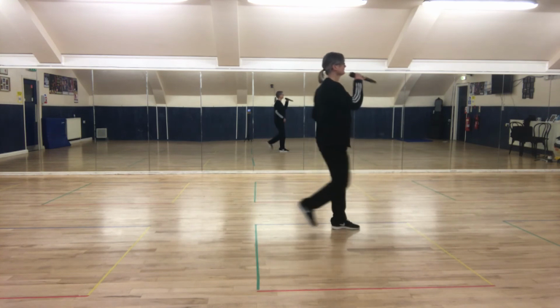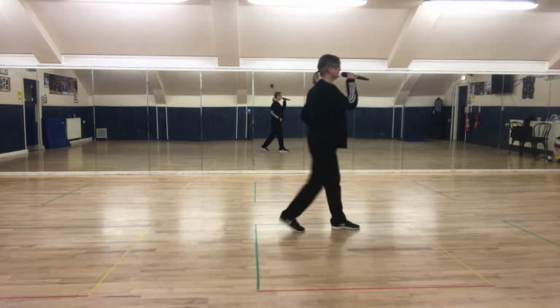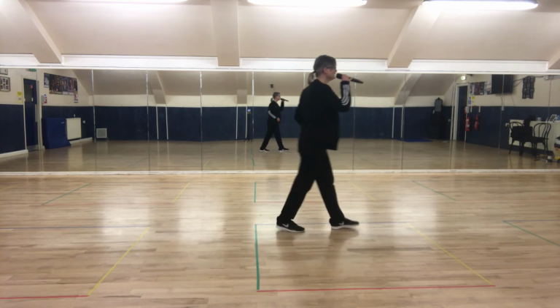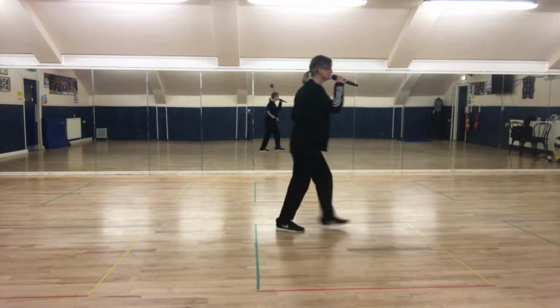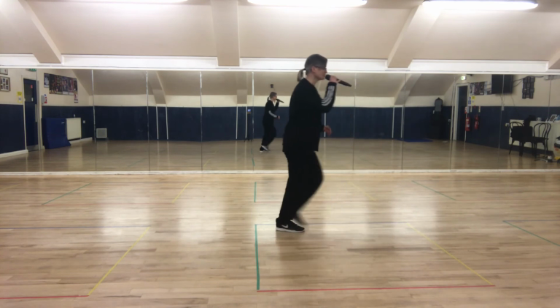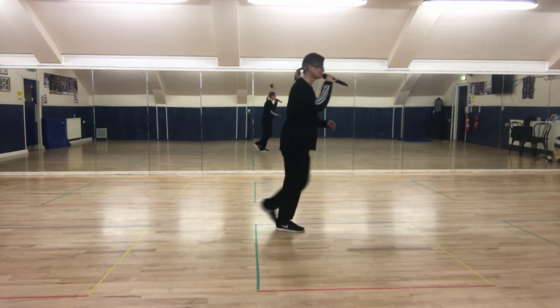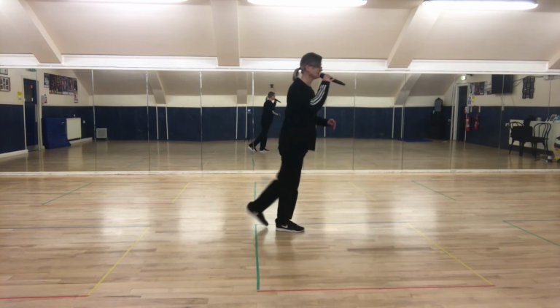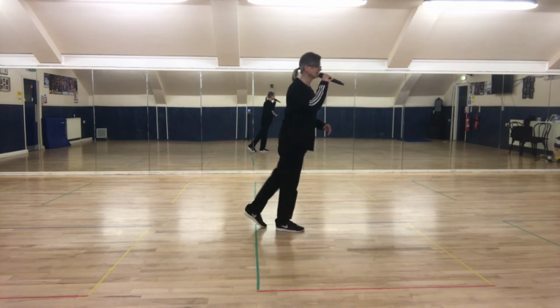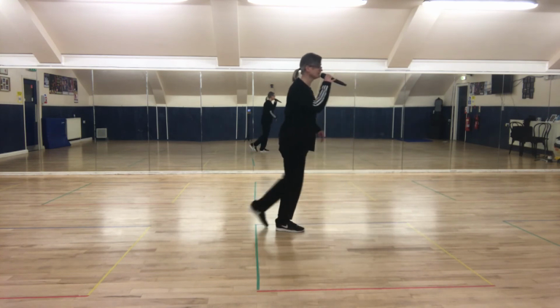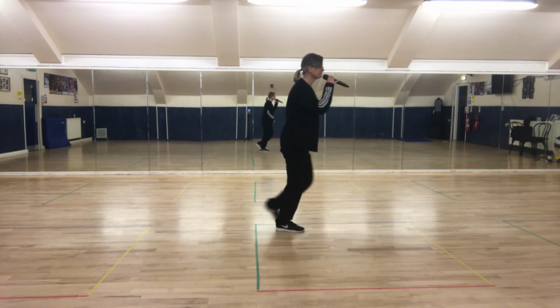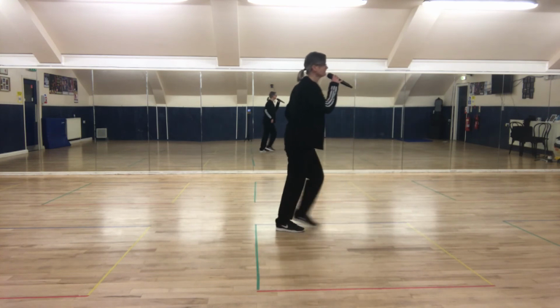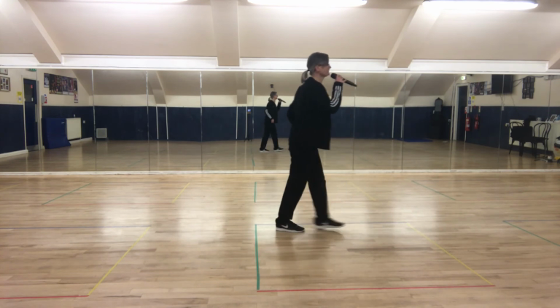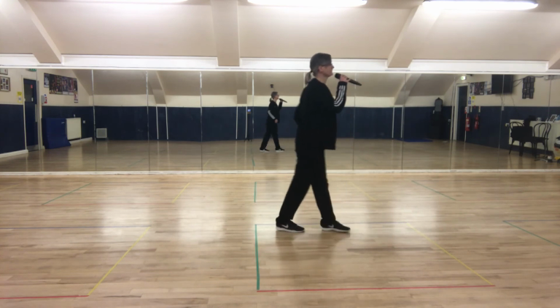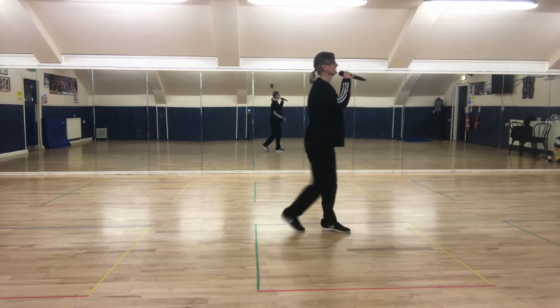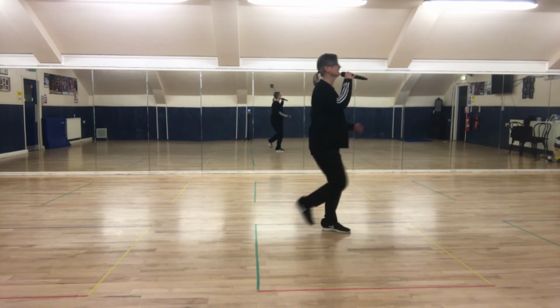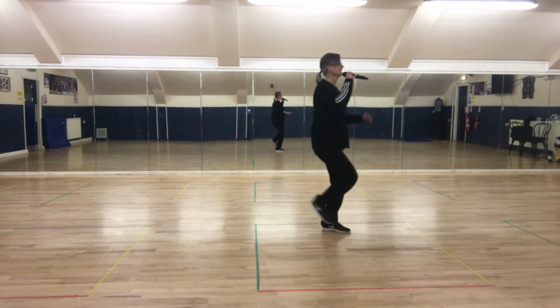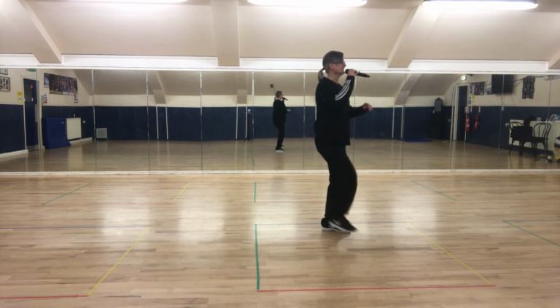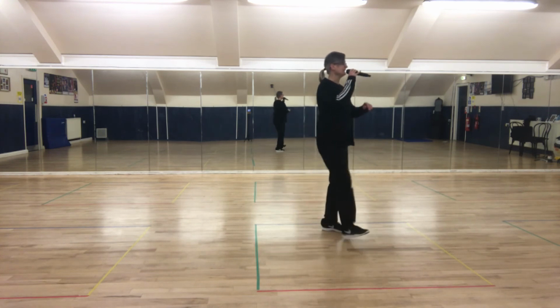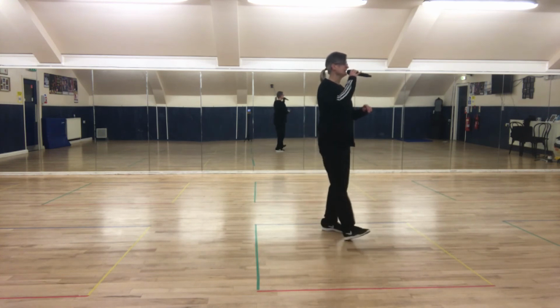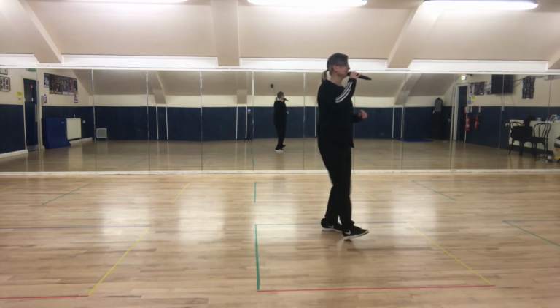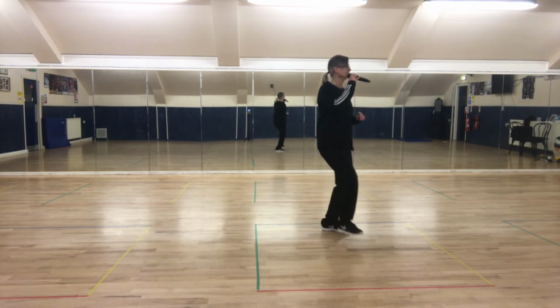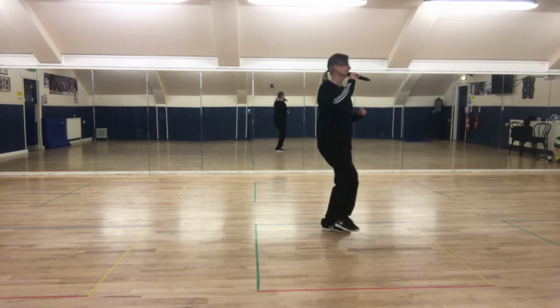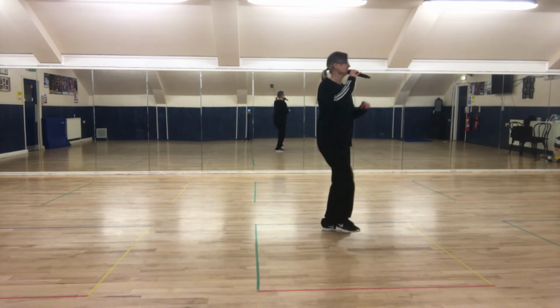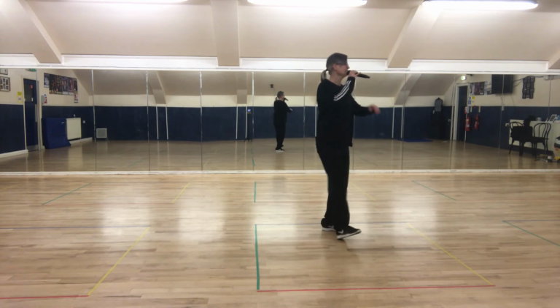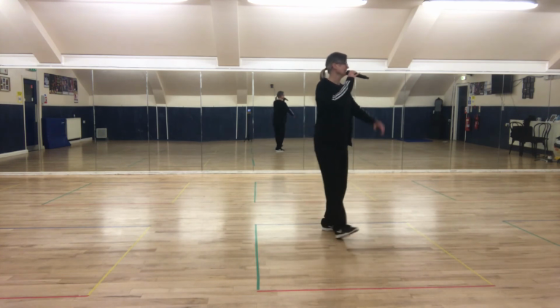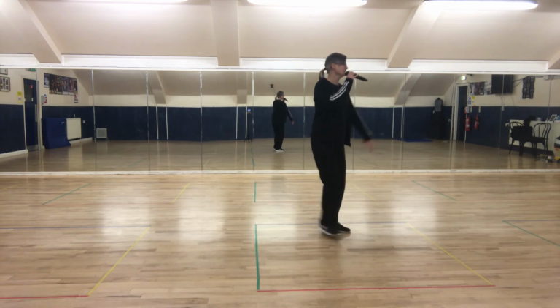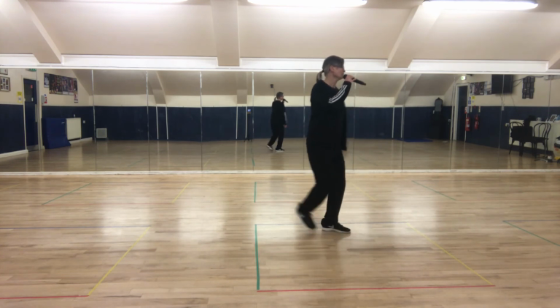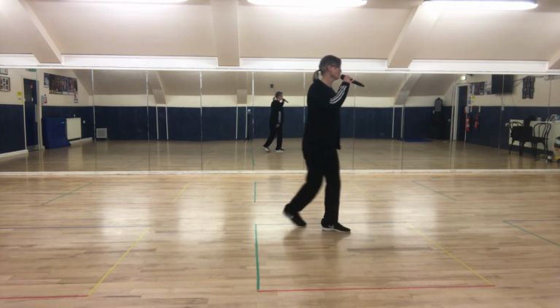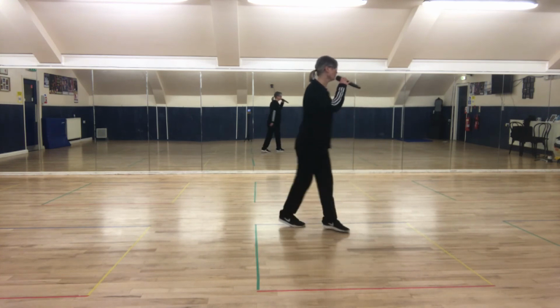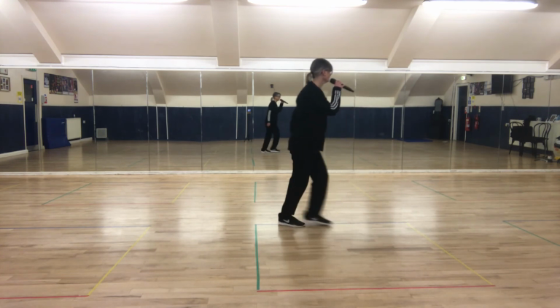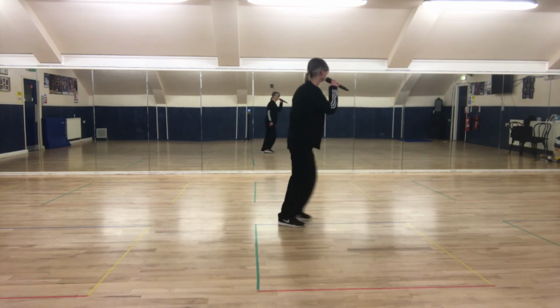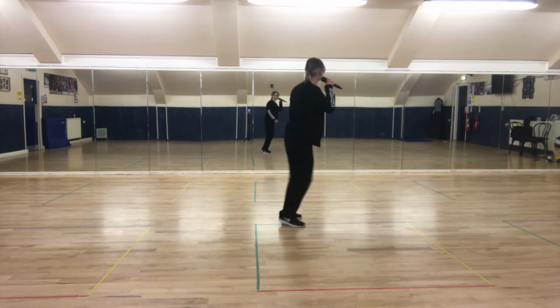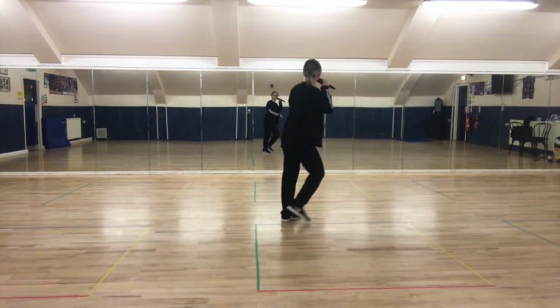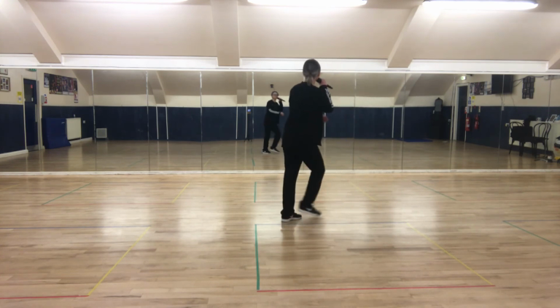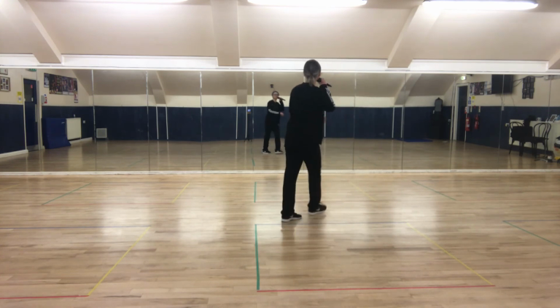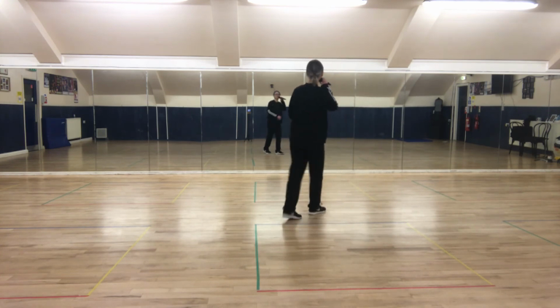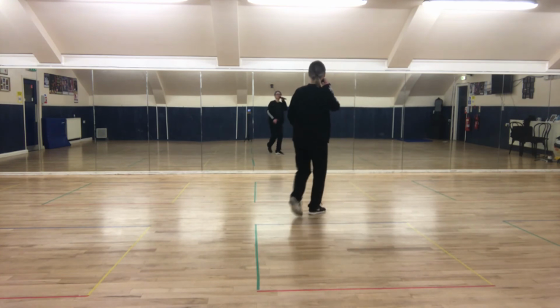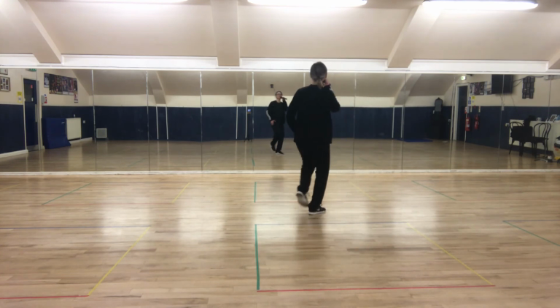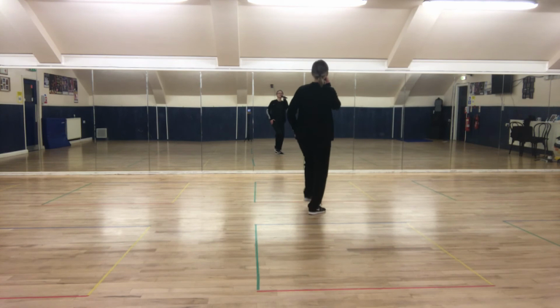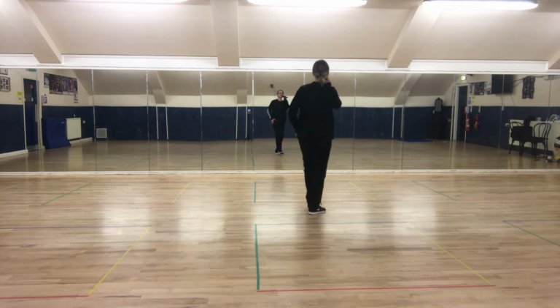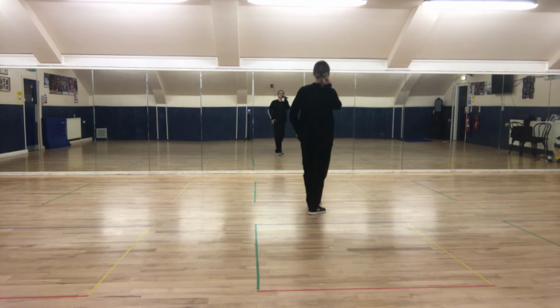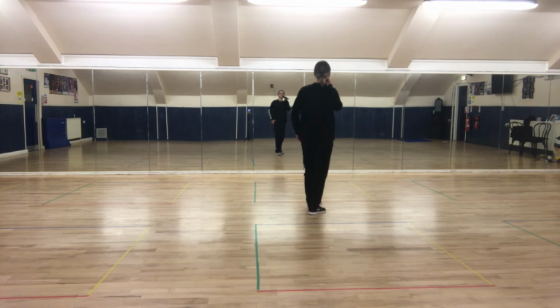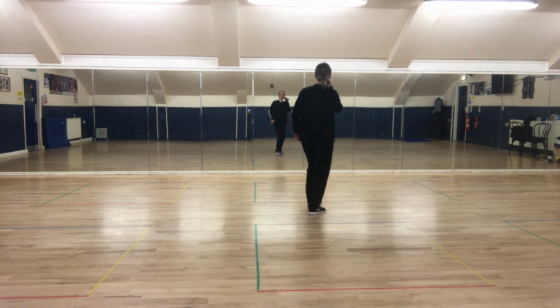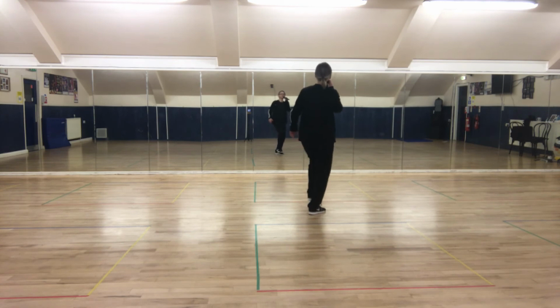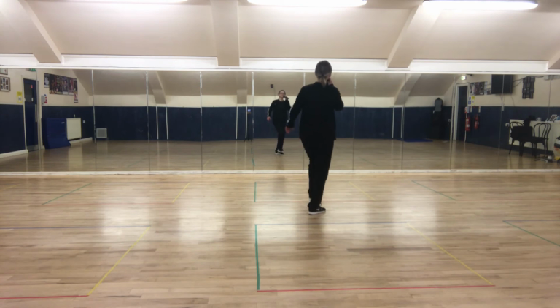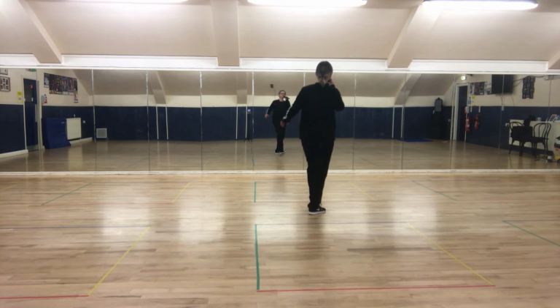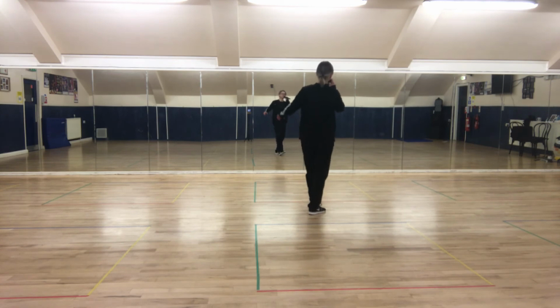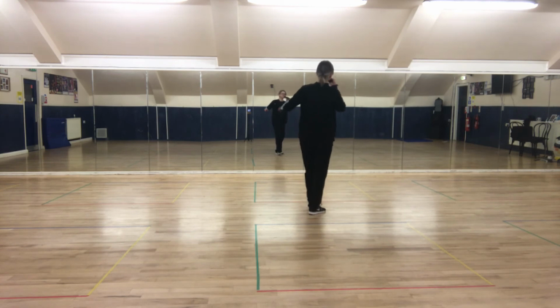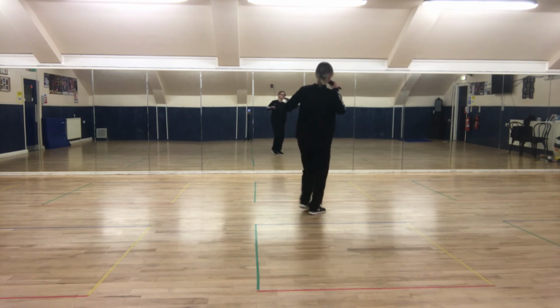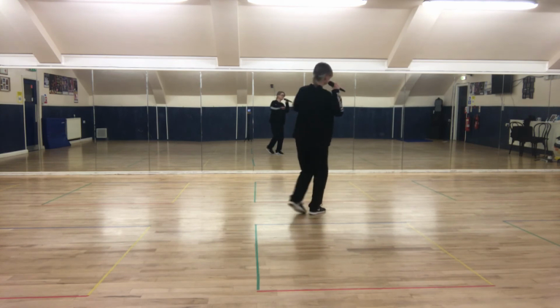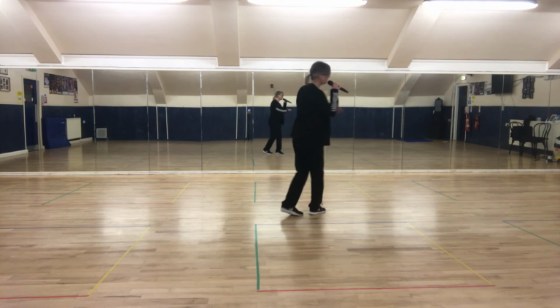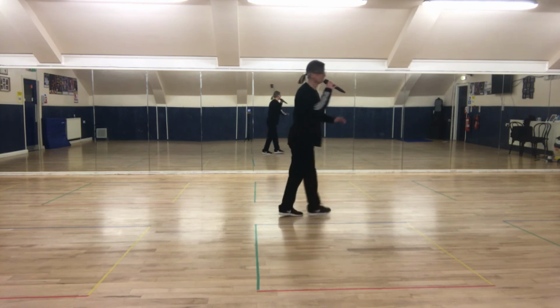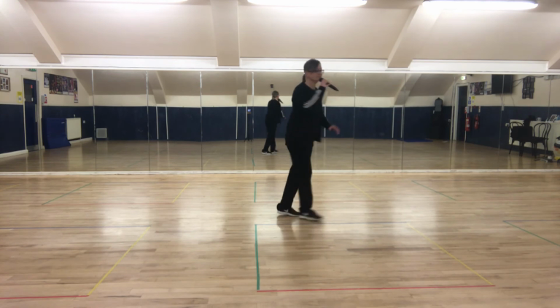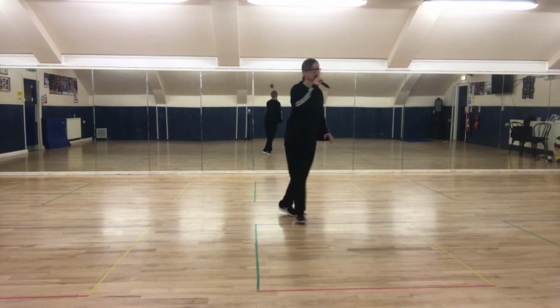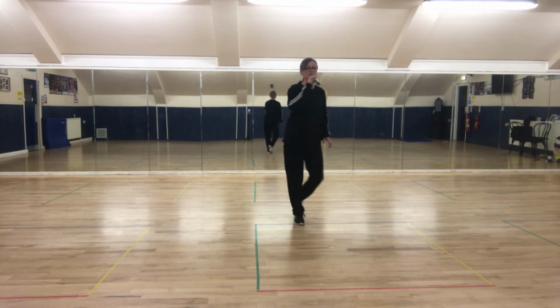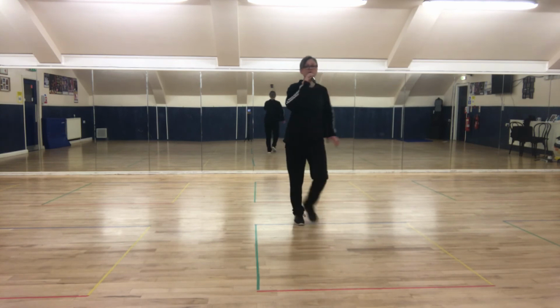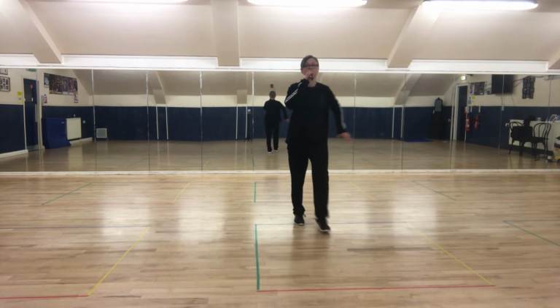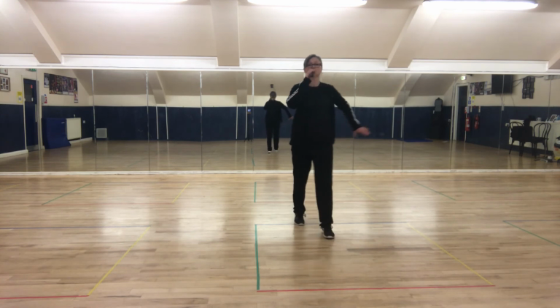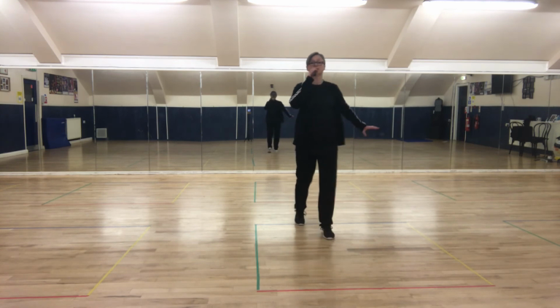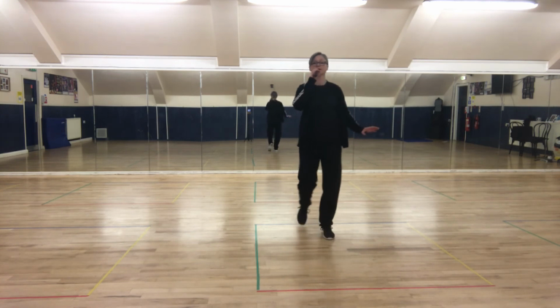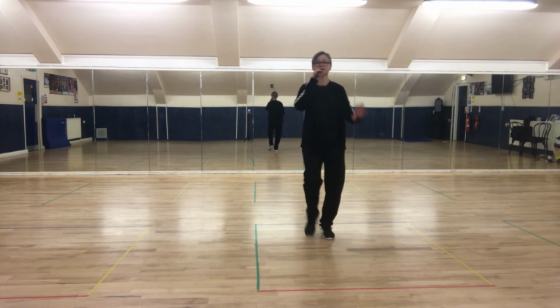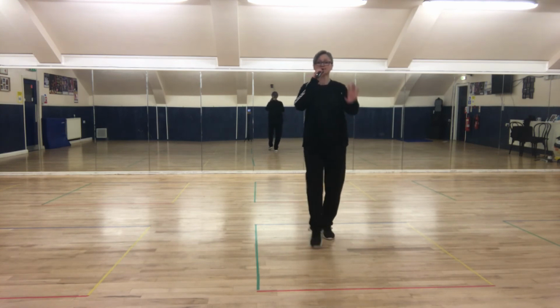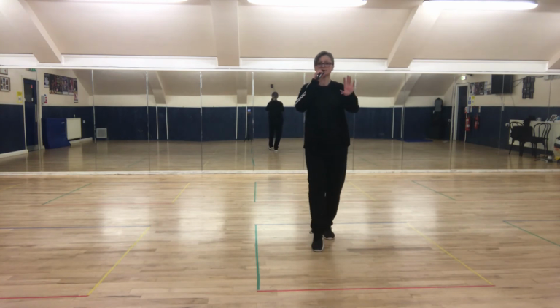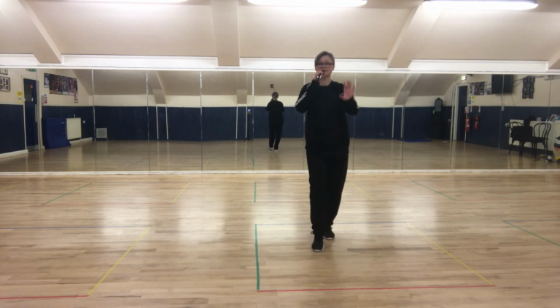Two heels: heel, heel — one, two, three. Heel, heel — one, two, three. And point.